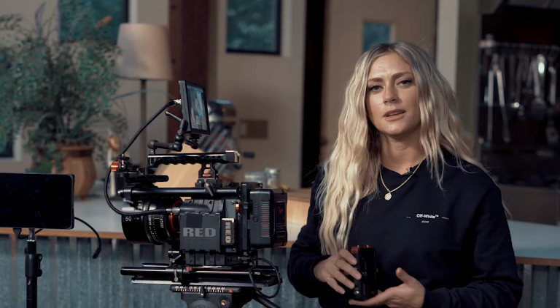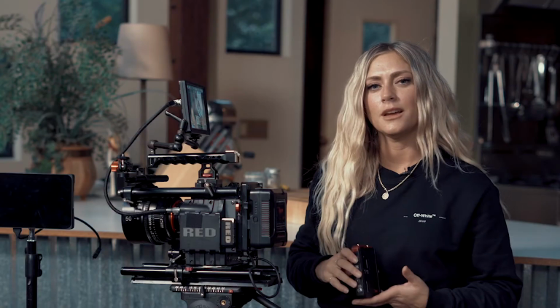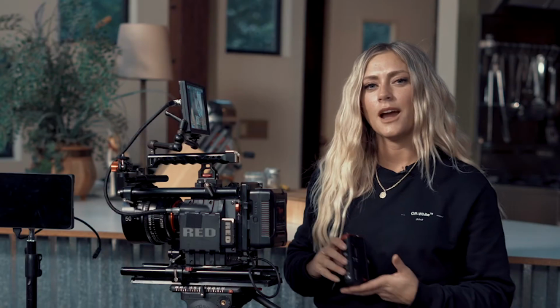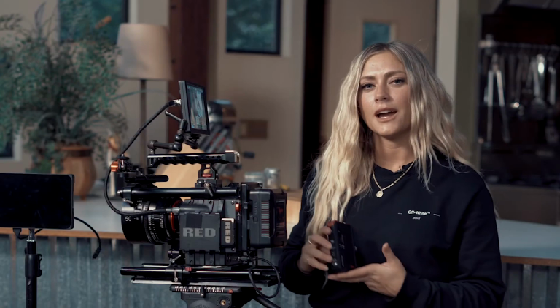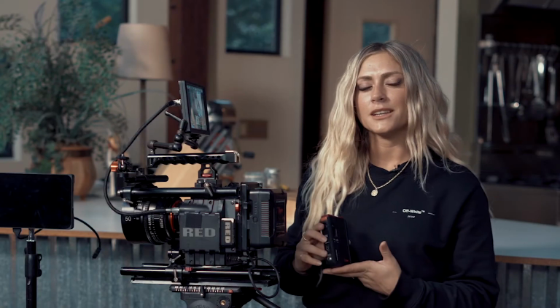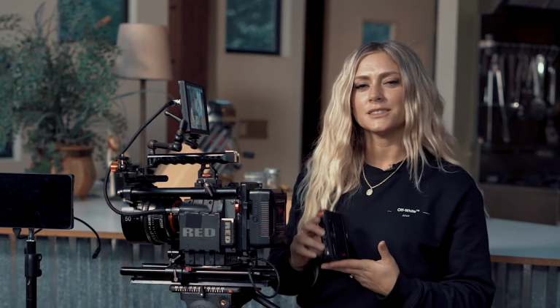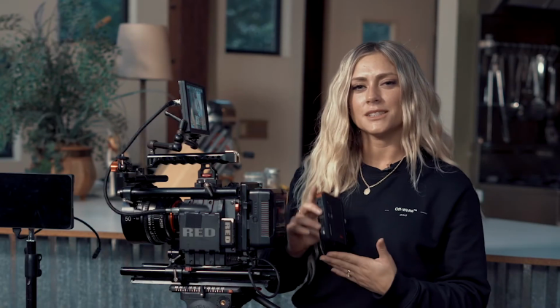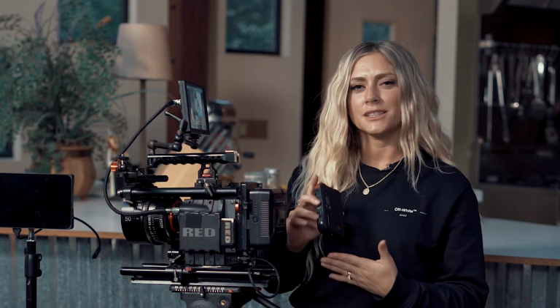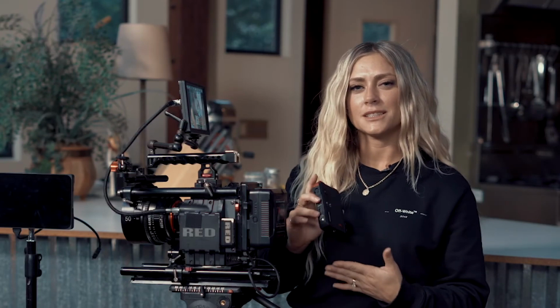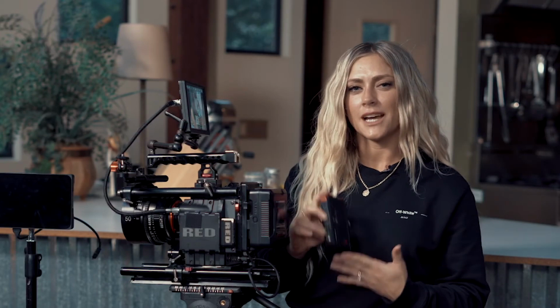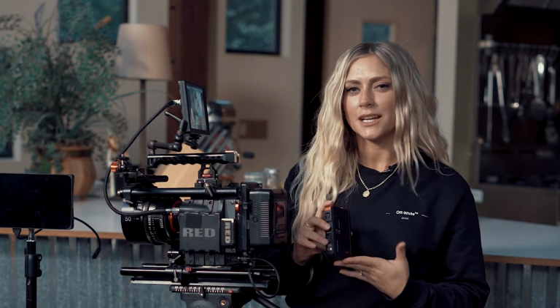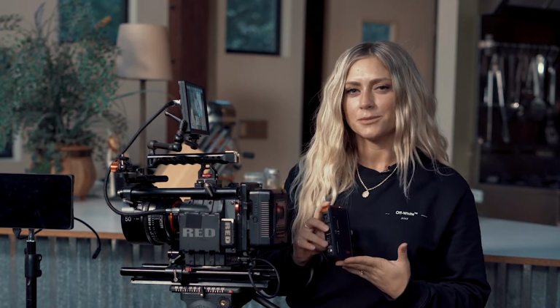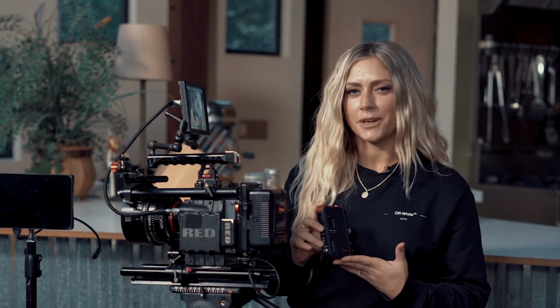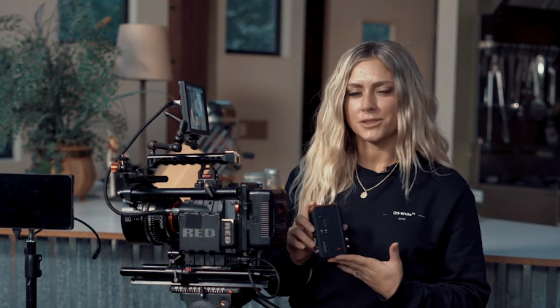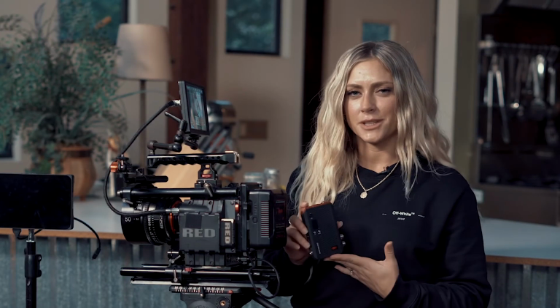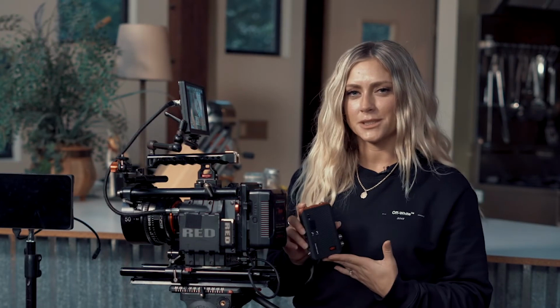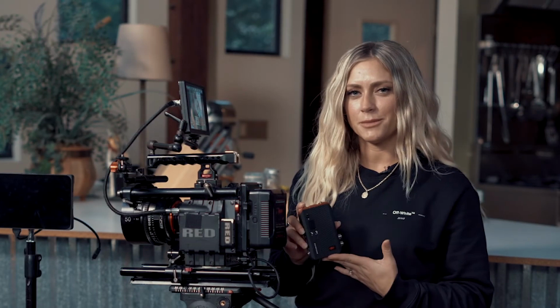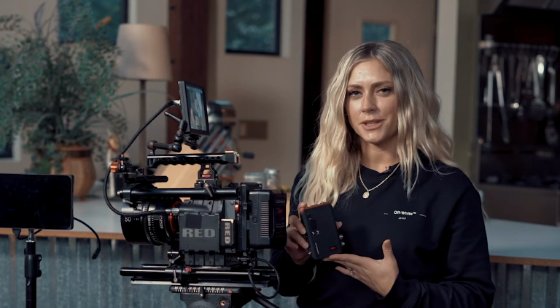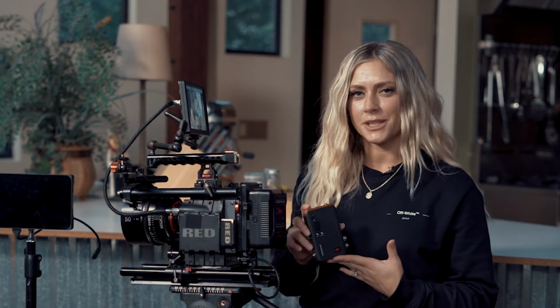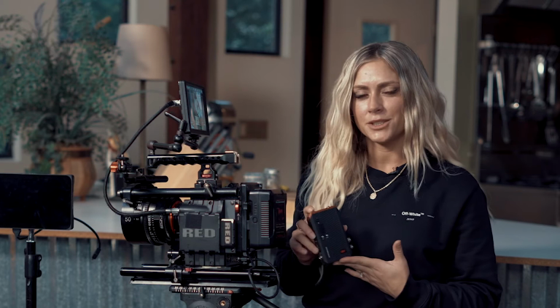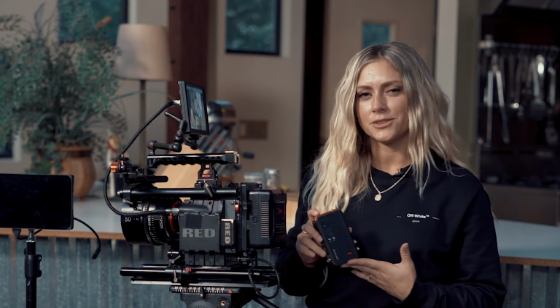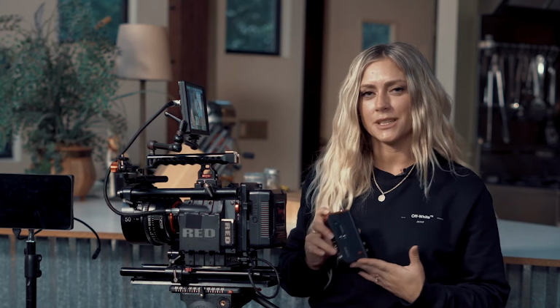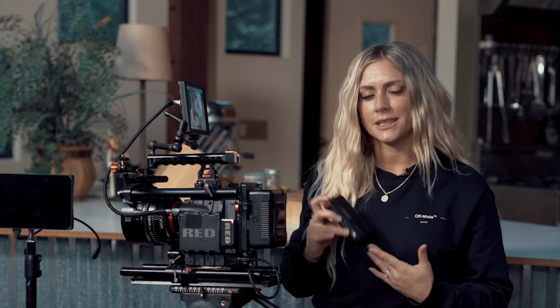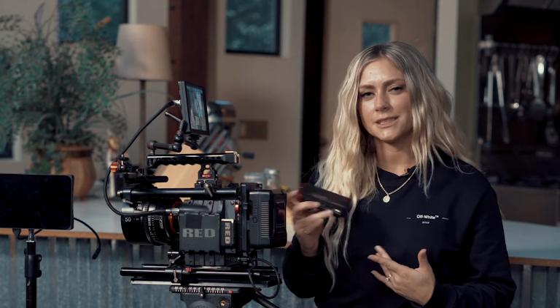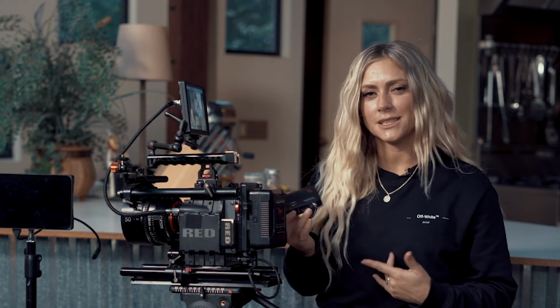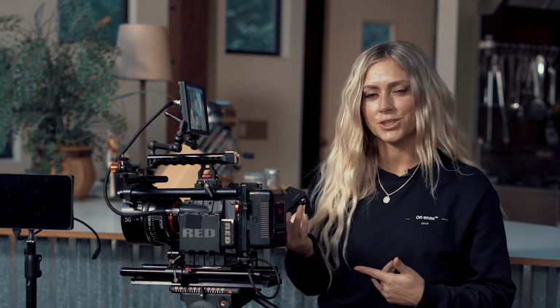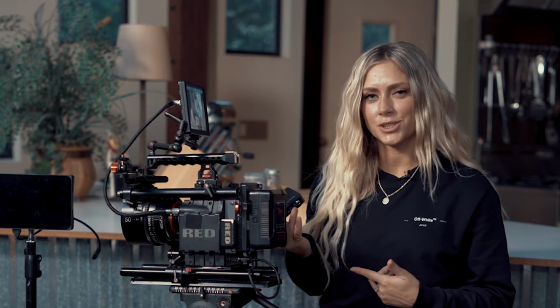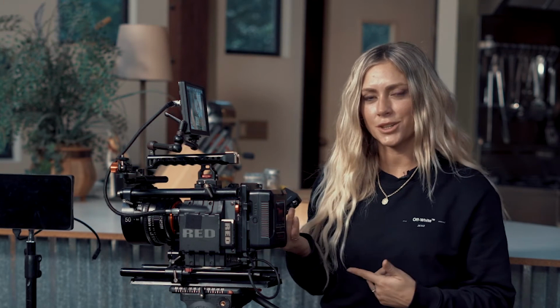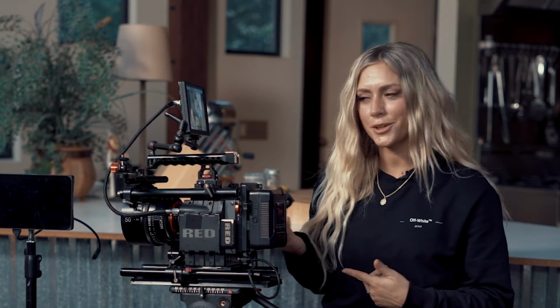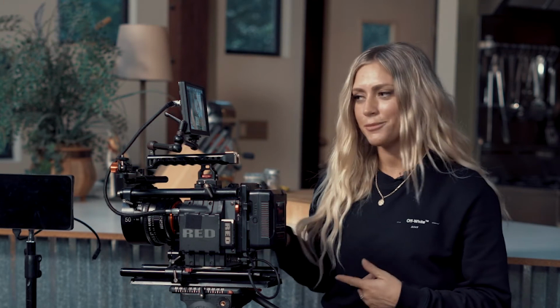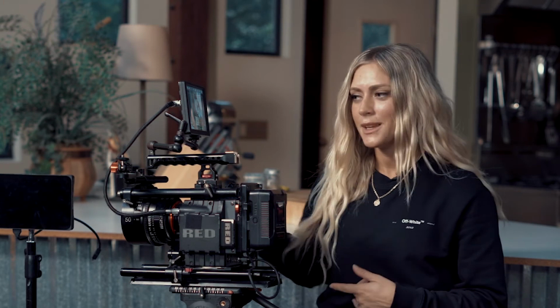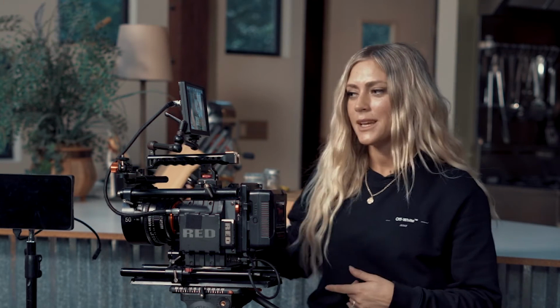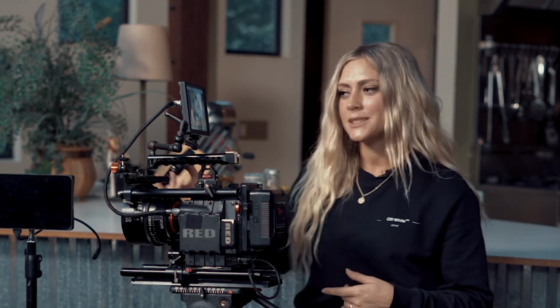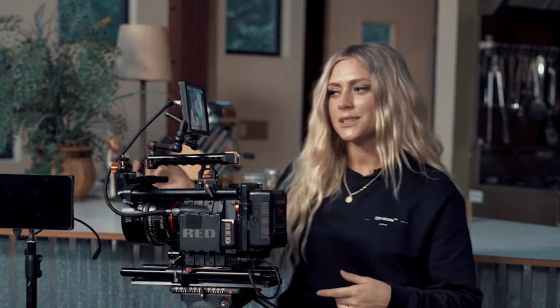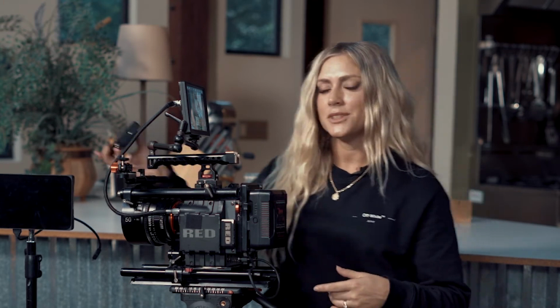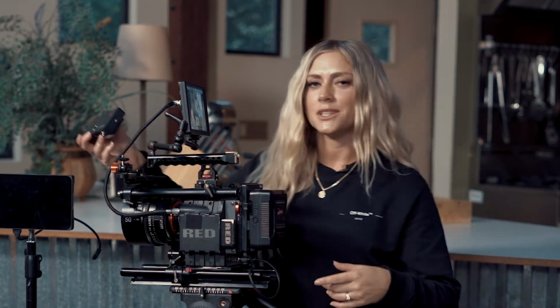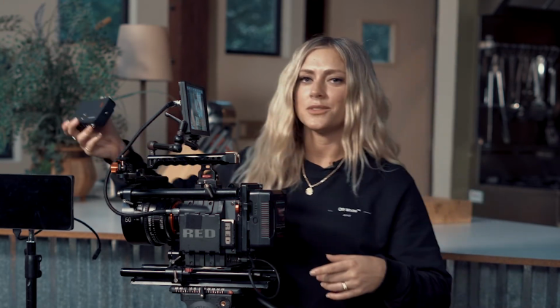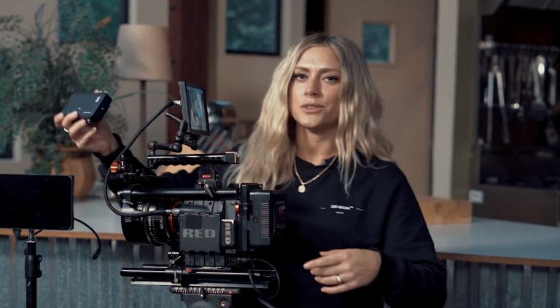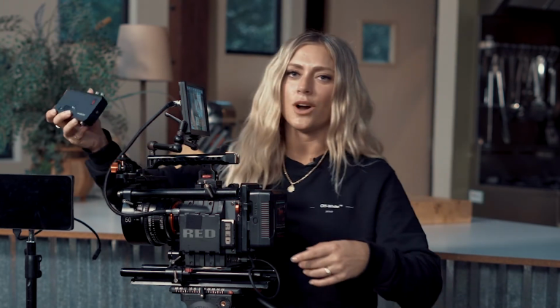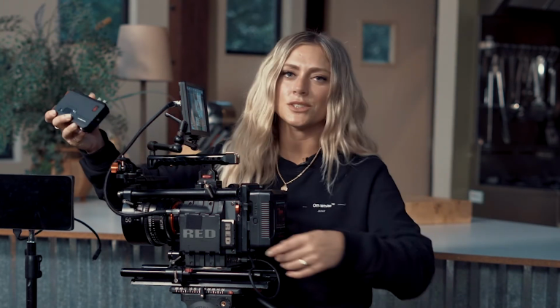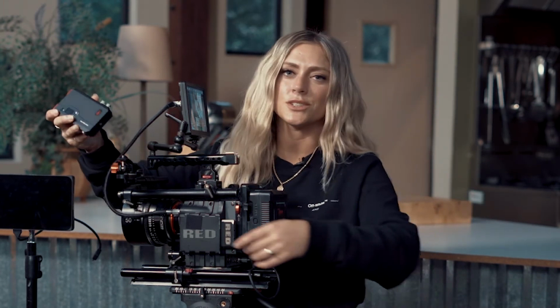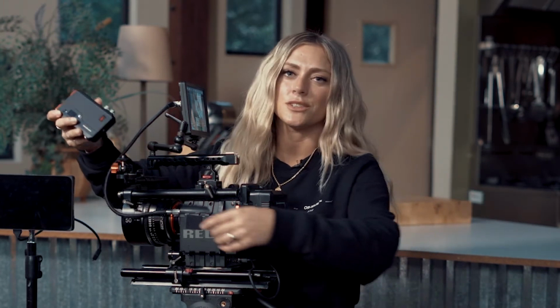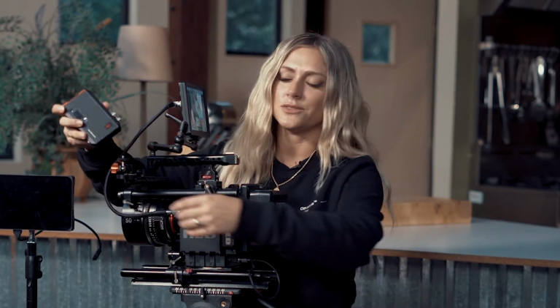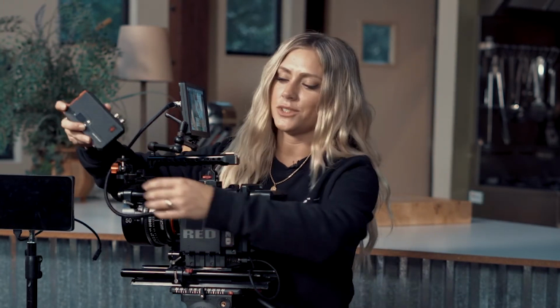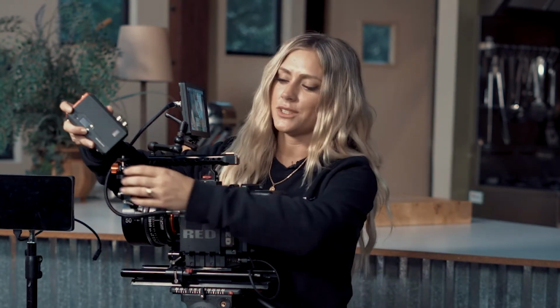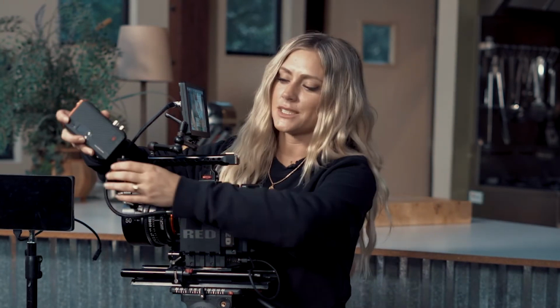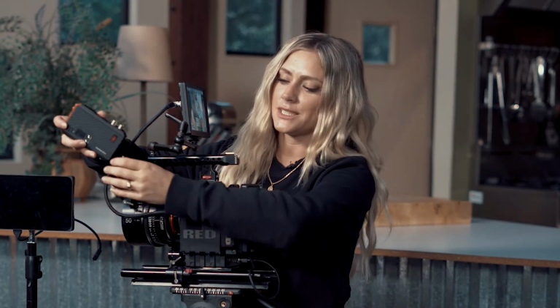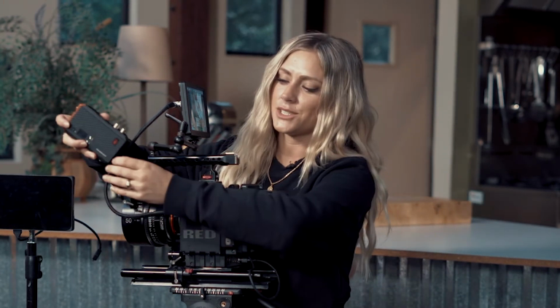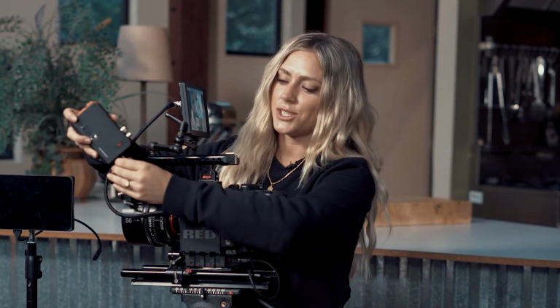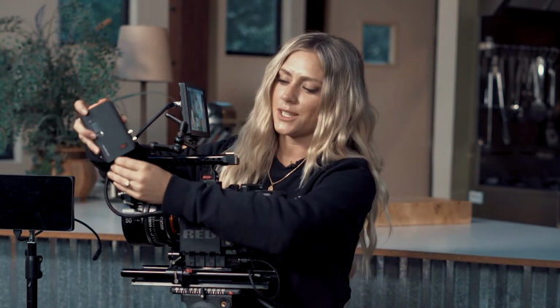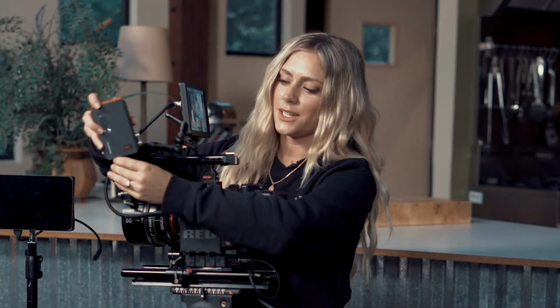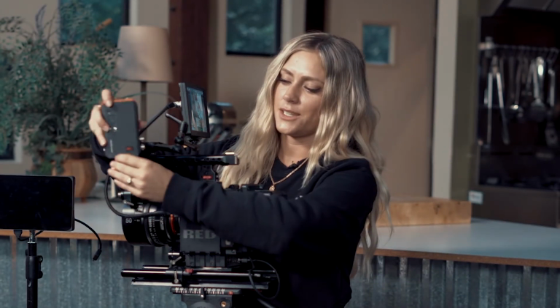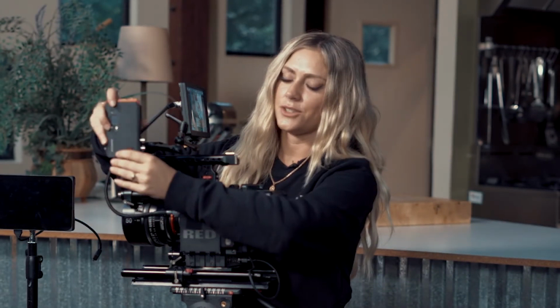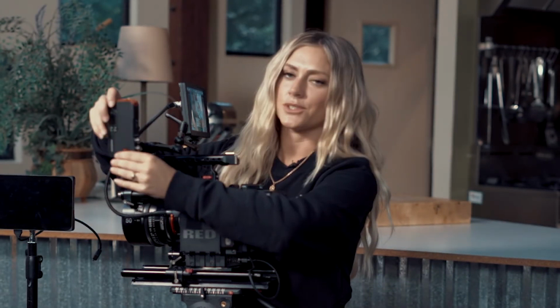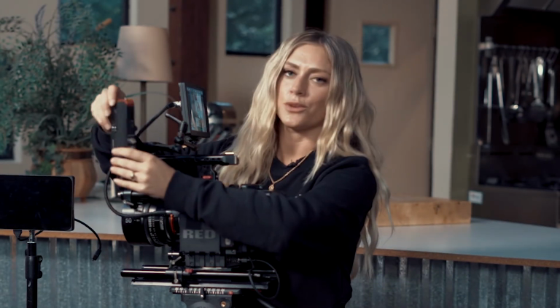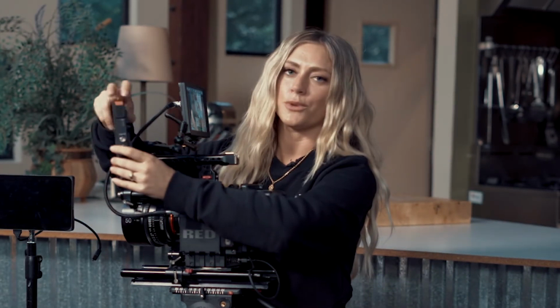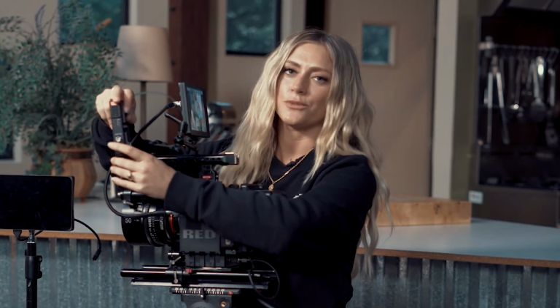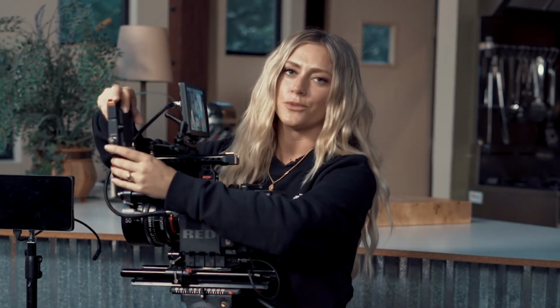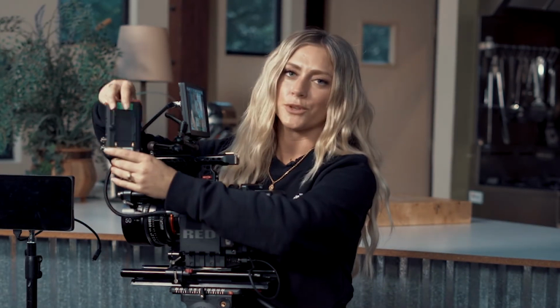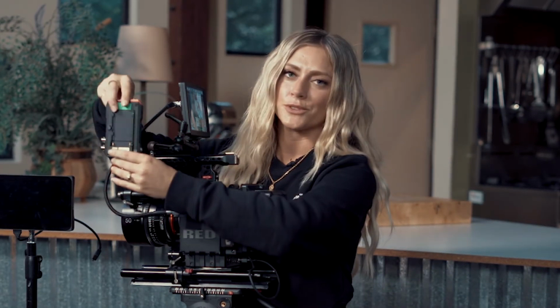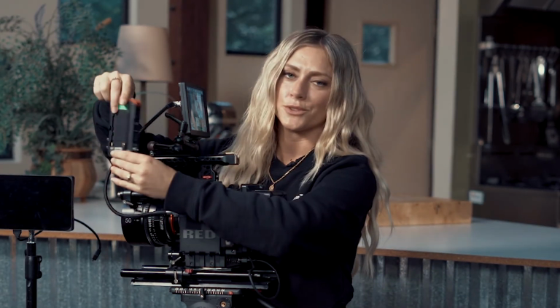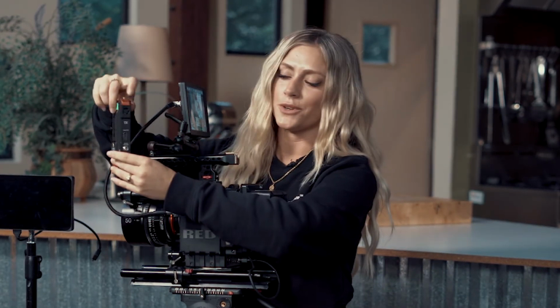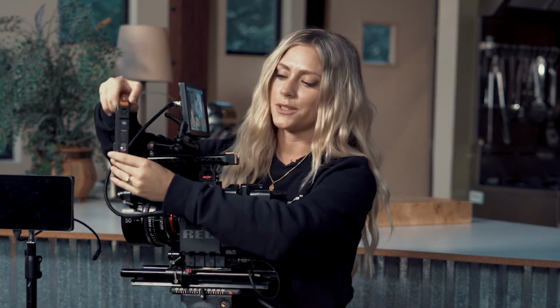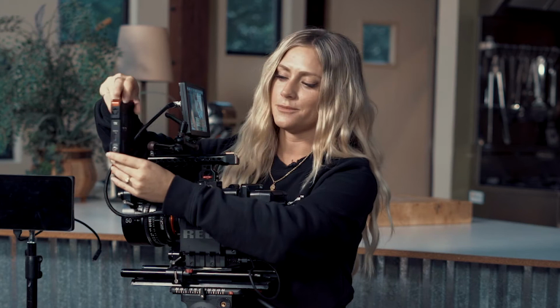I like to attach my transmitter using an extension arm. CBW also gives you an extension kit using a one-fourth screw-on.